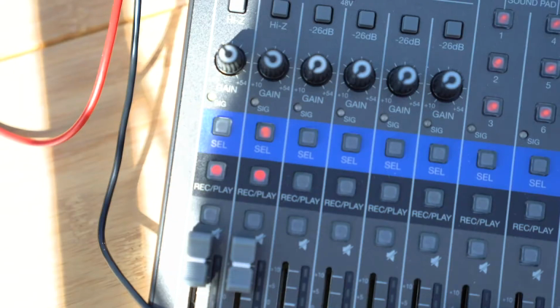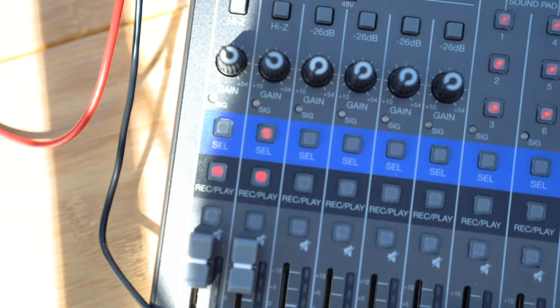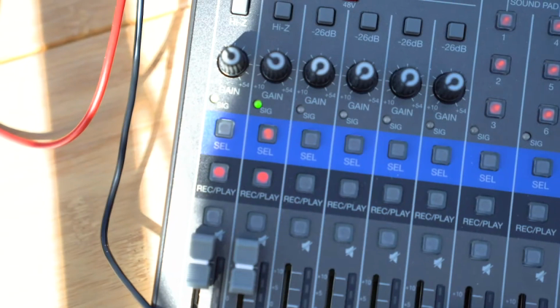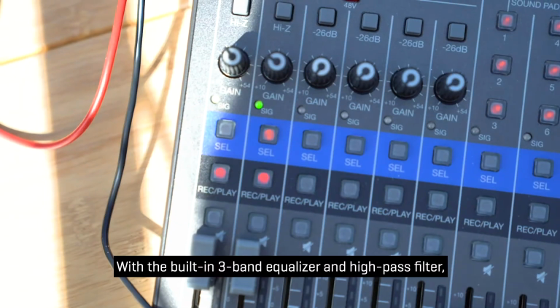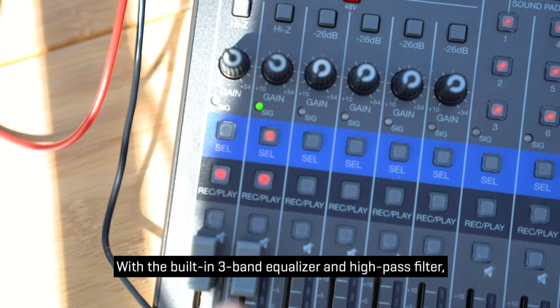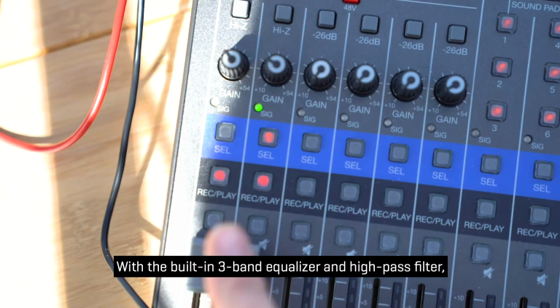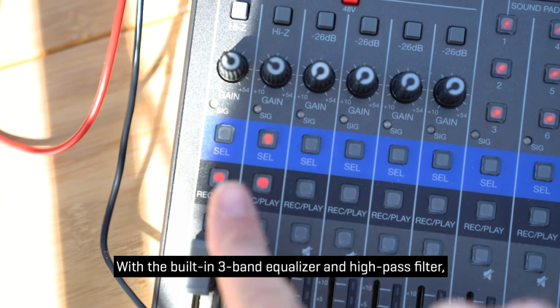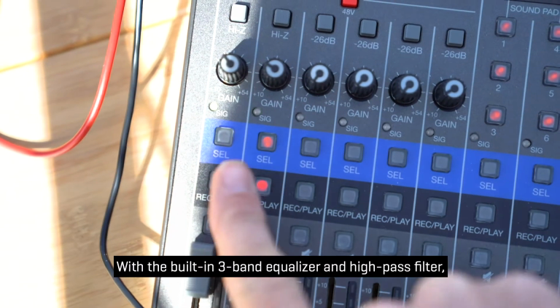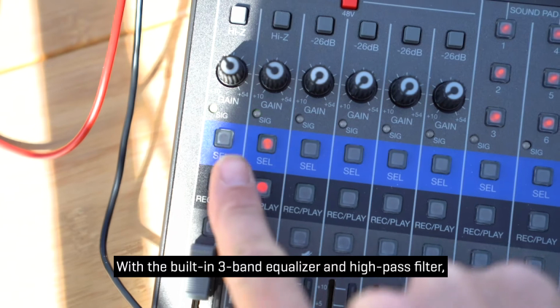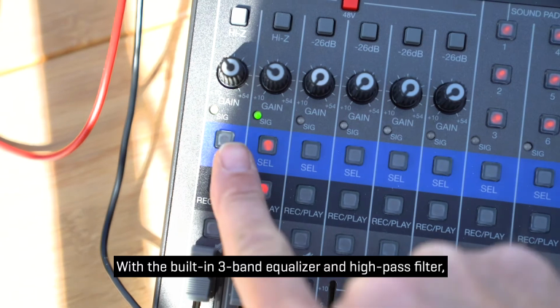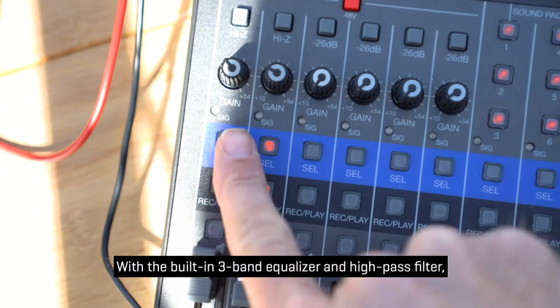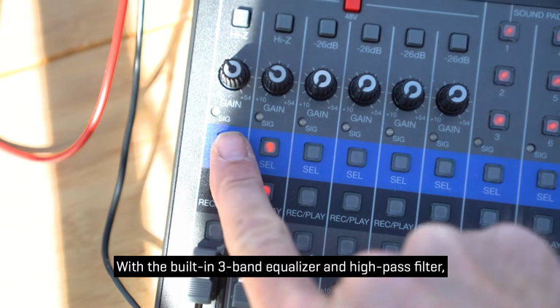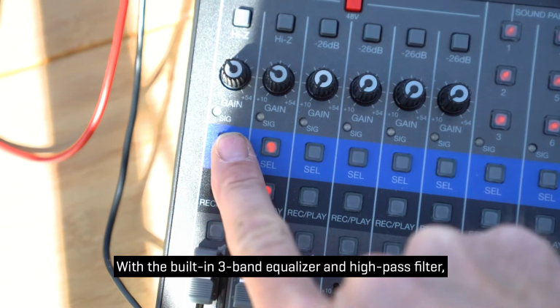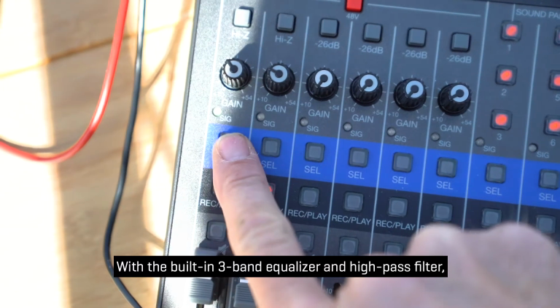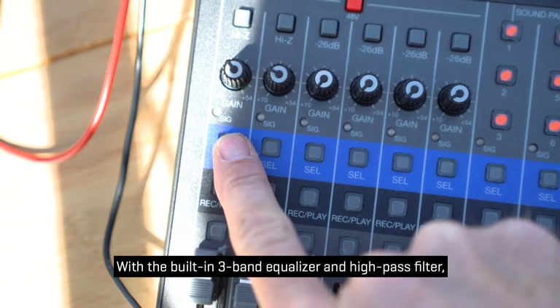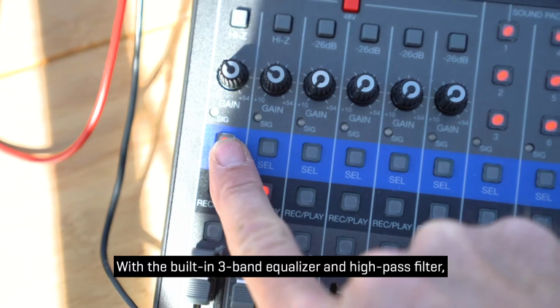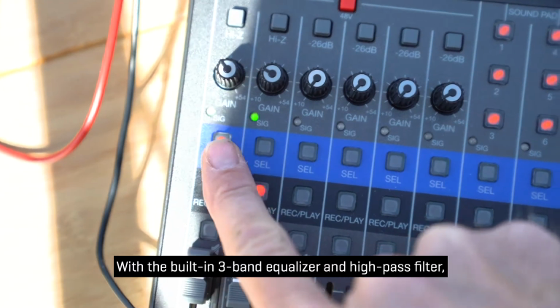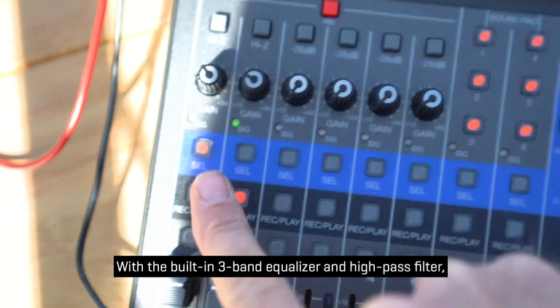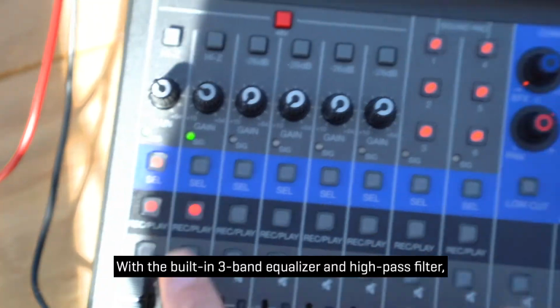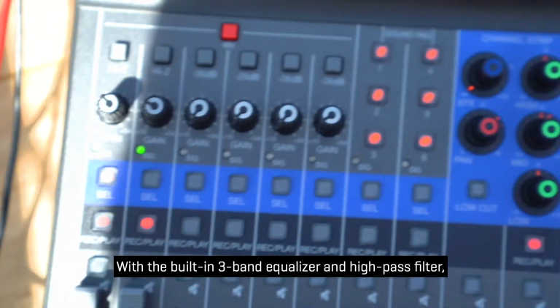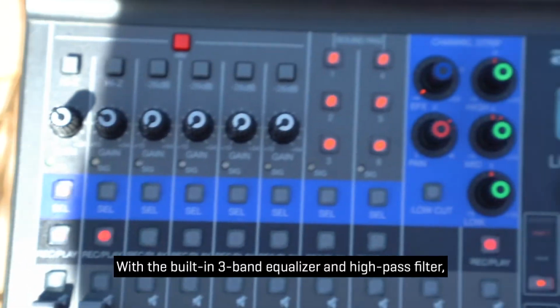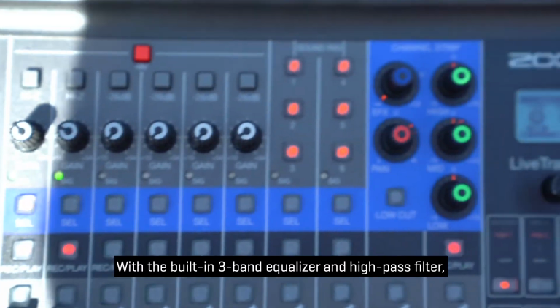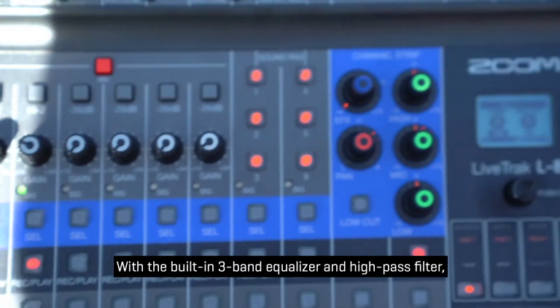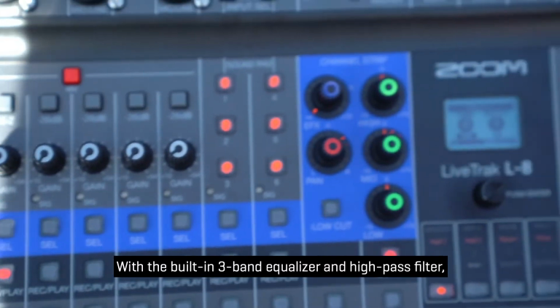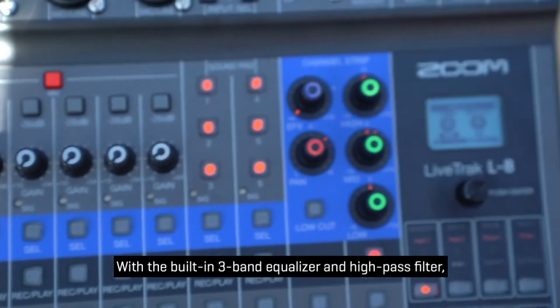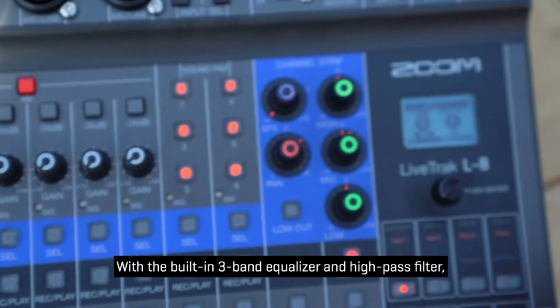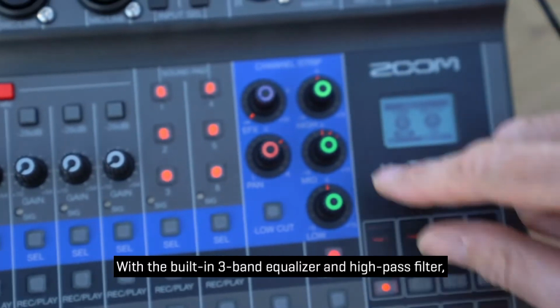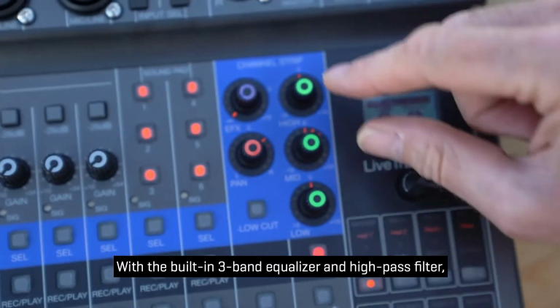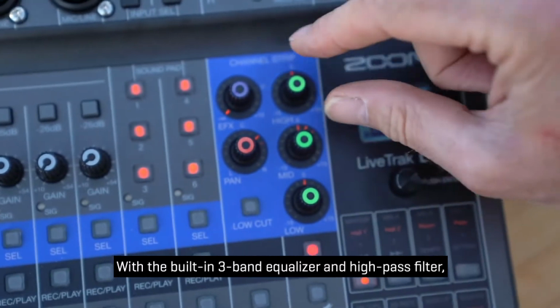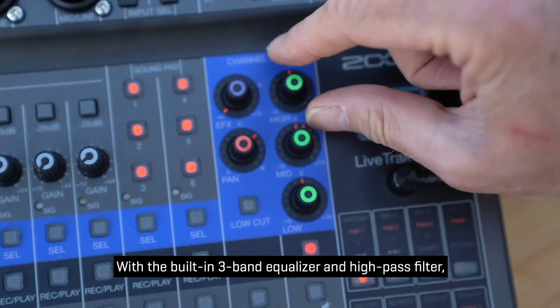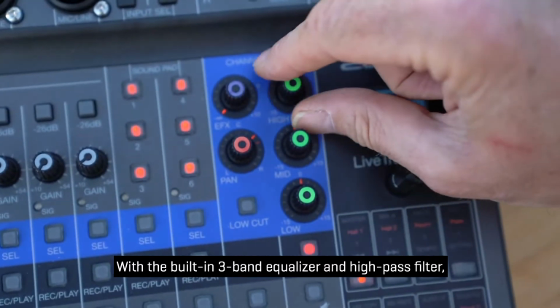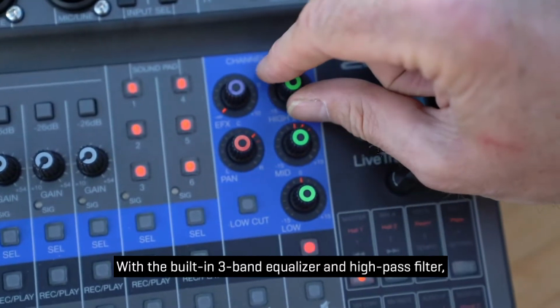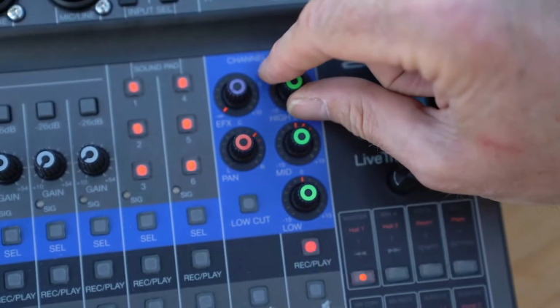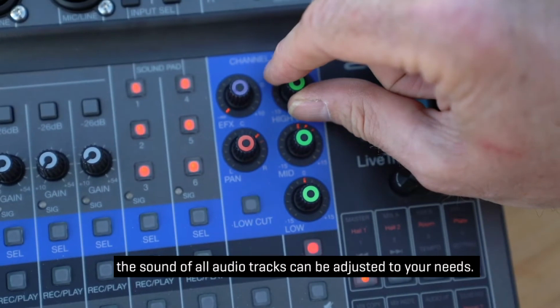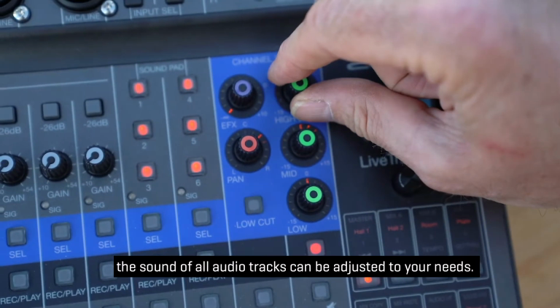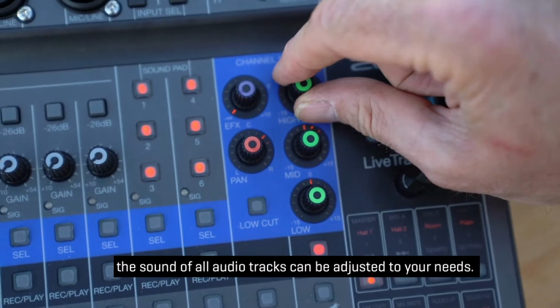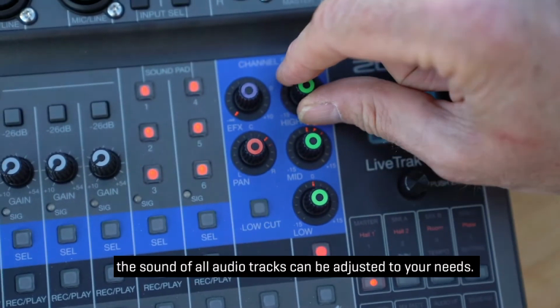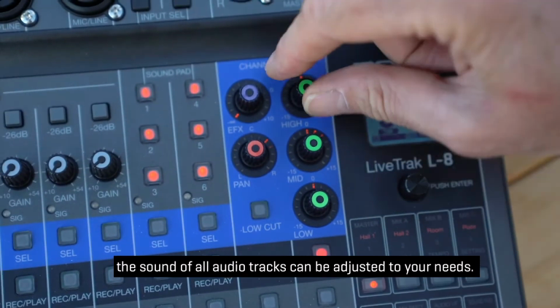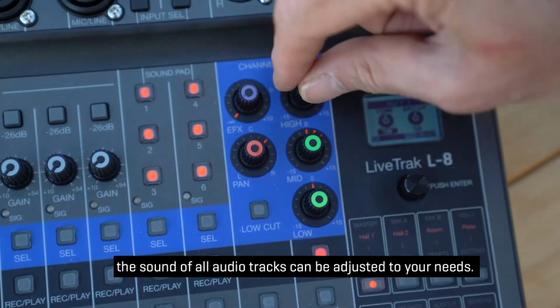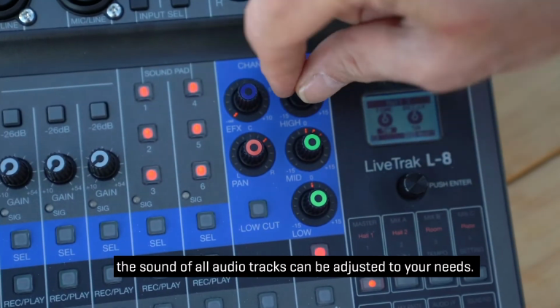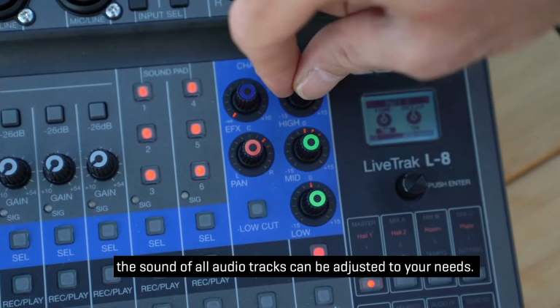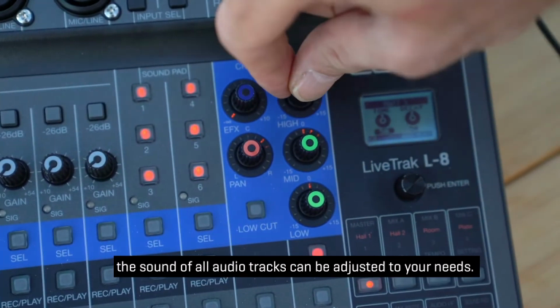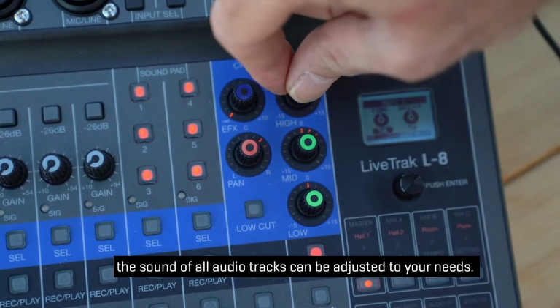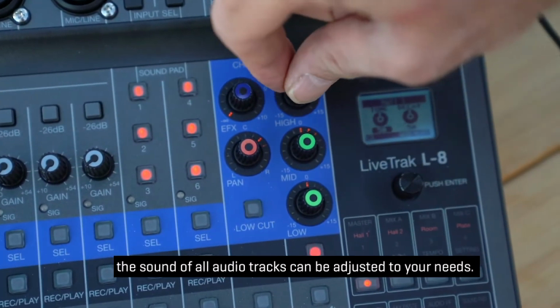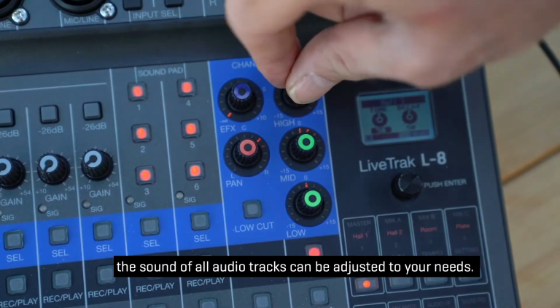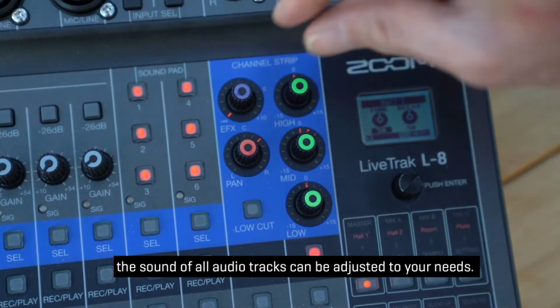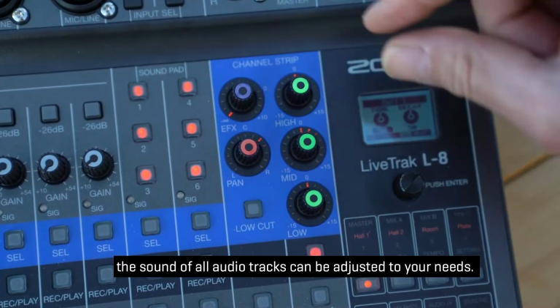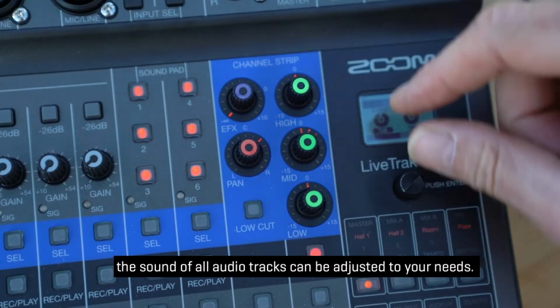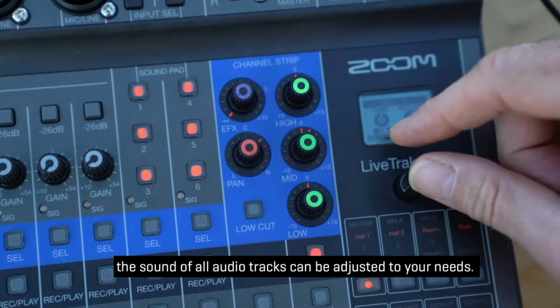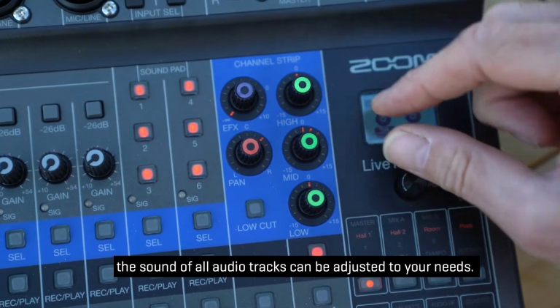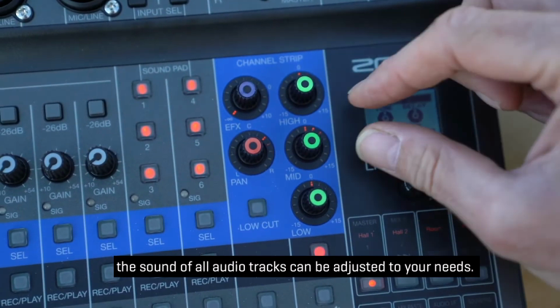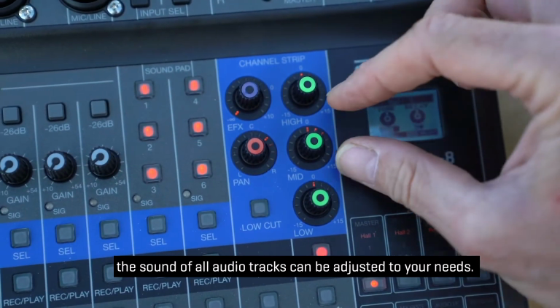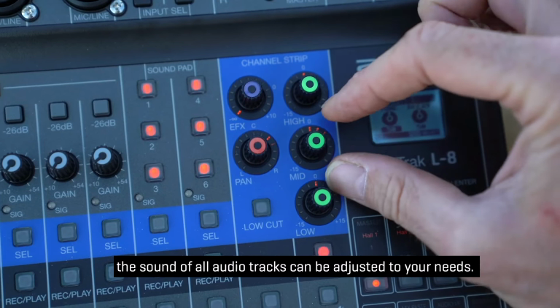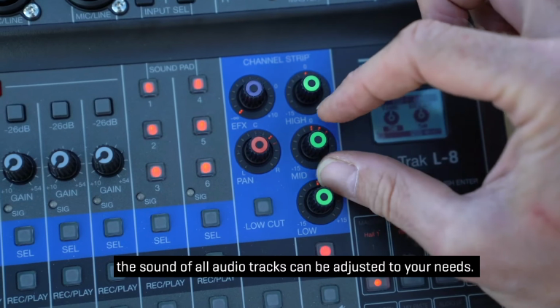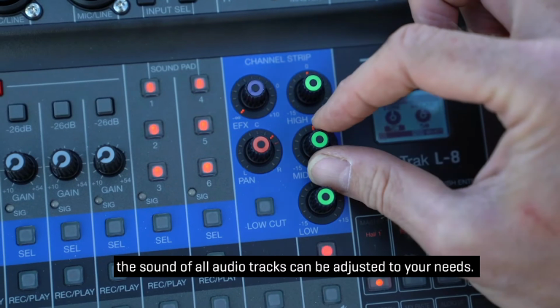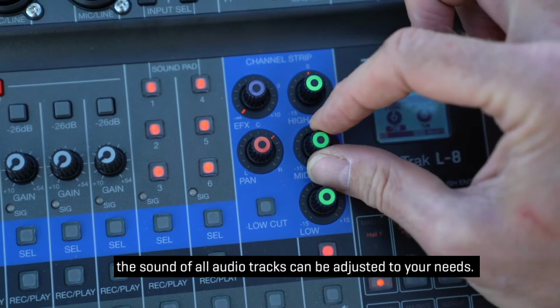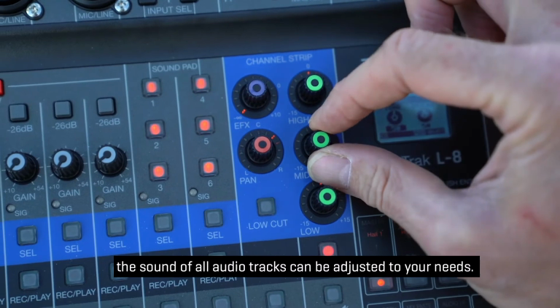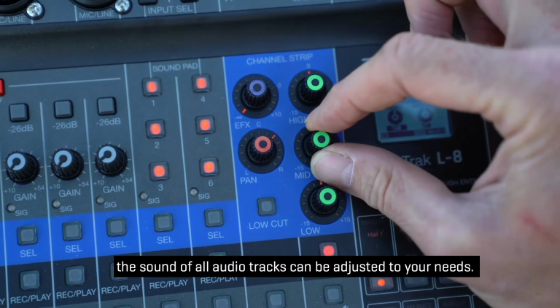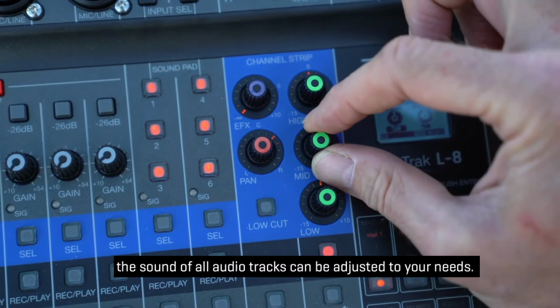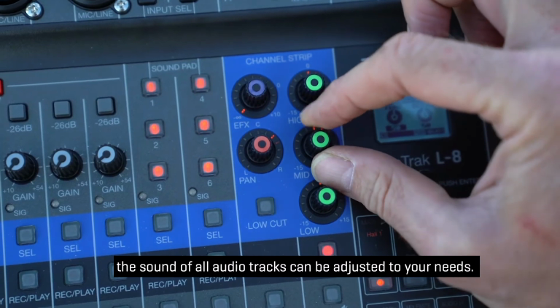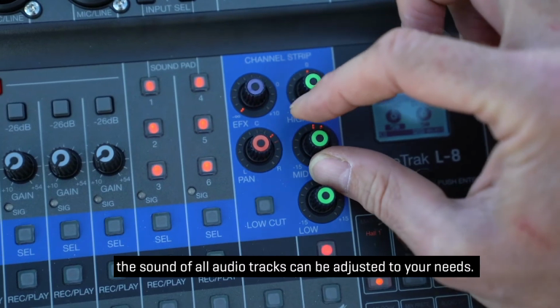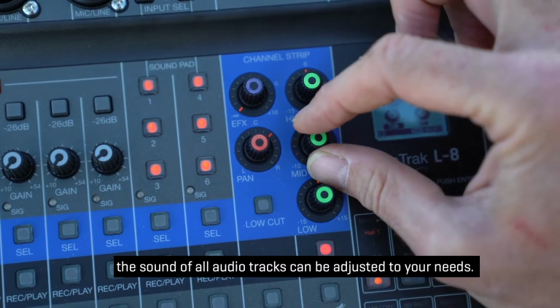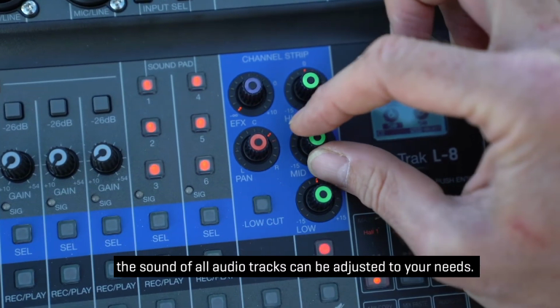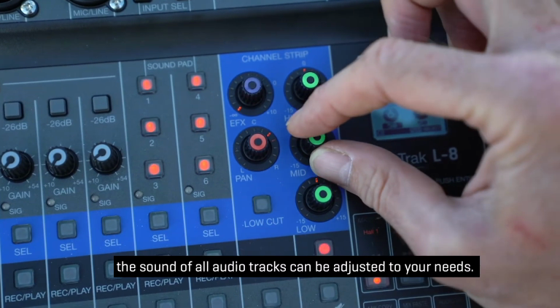With a built-in three-band equalizer and high-pass filter, the sound of all audio tracks can be adjusted to your needs.